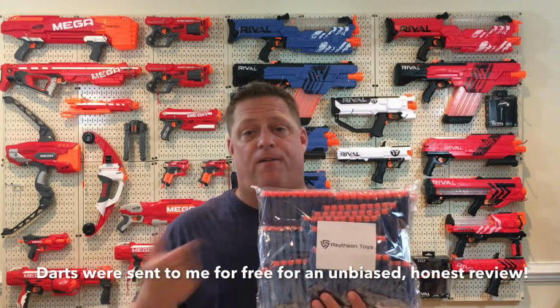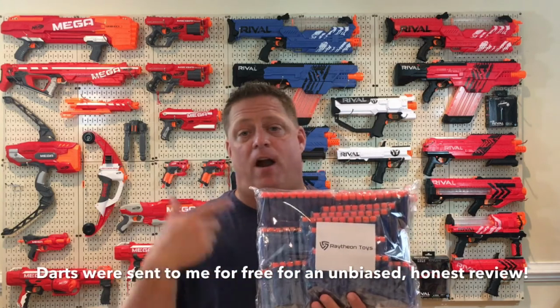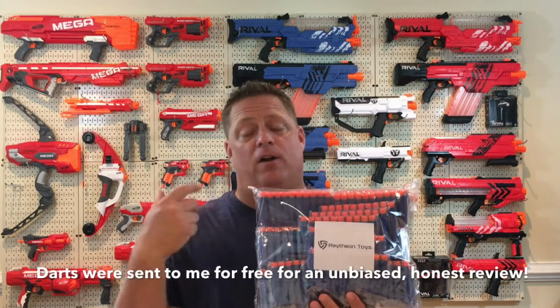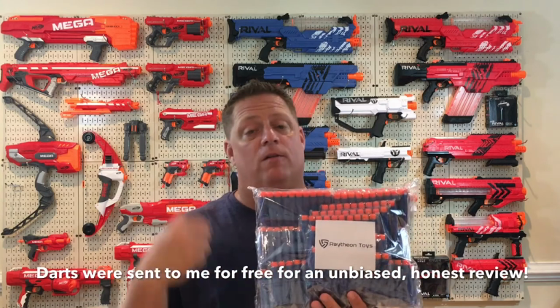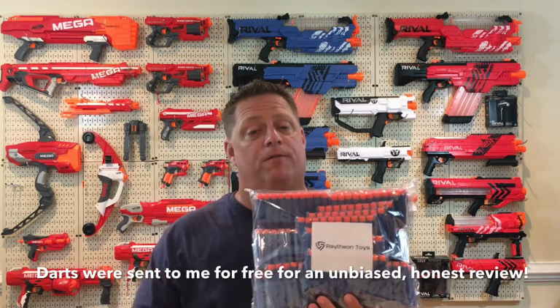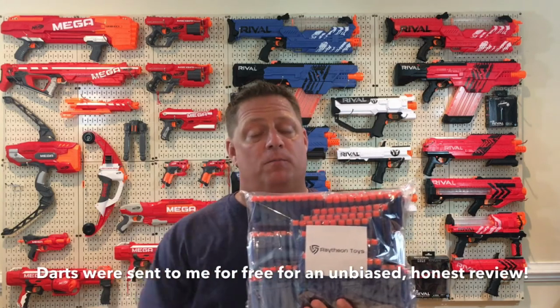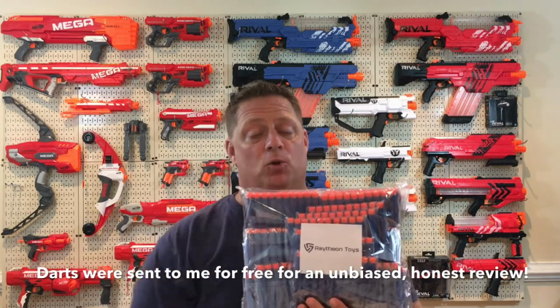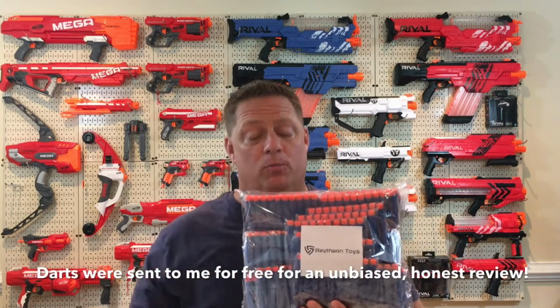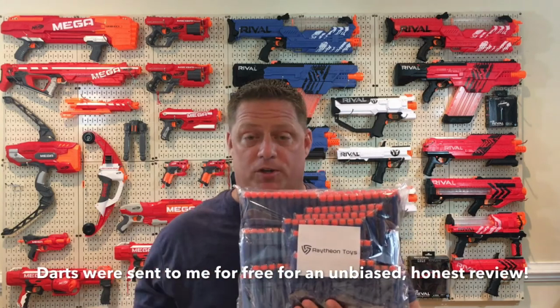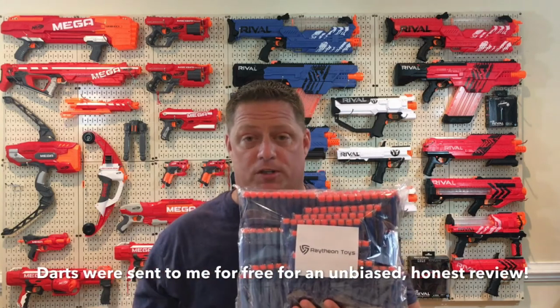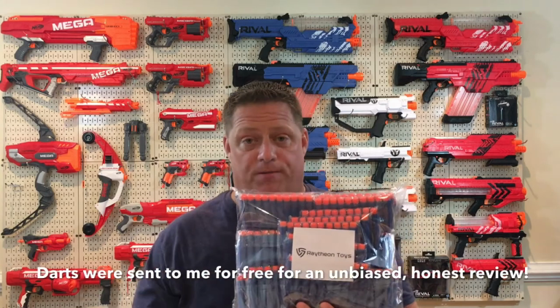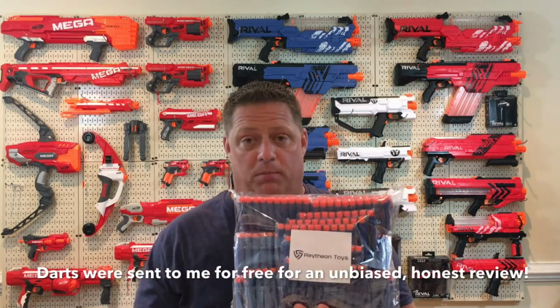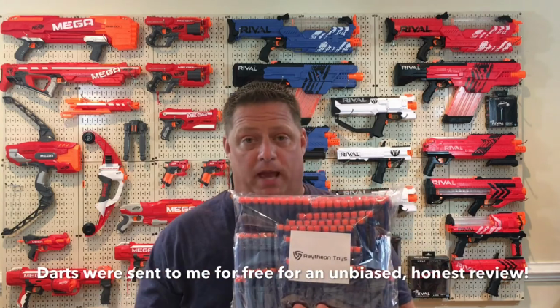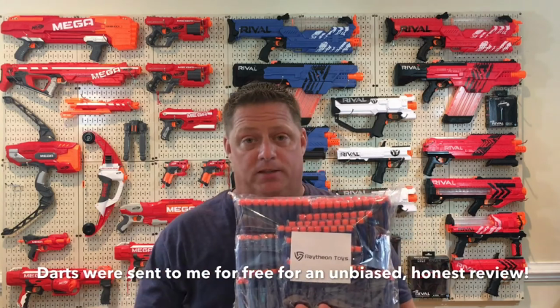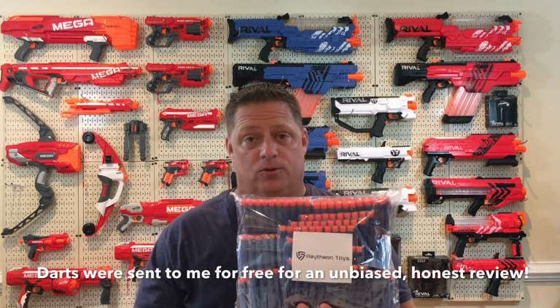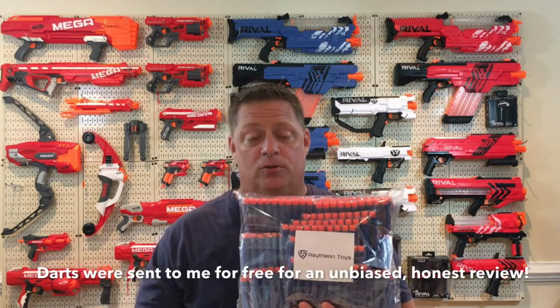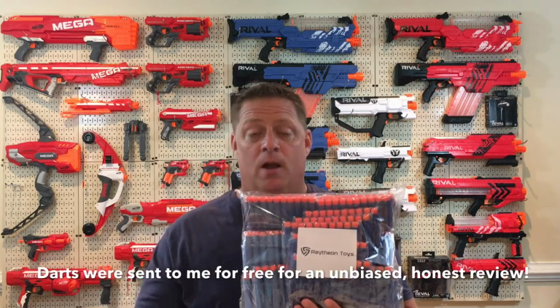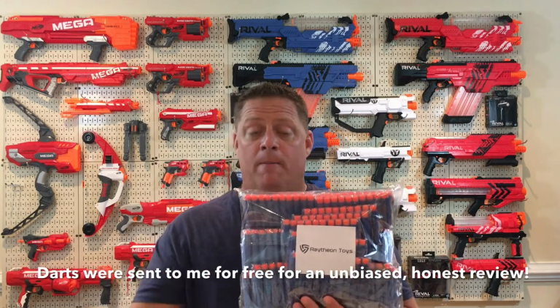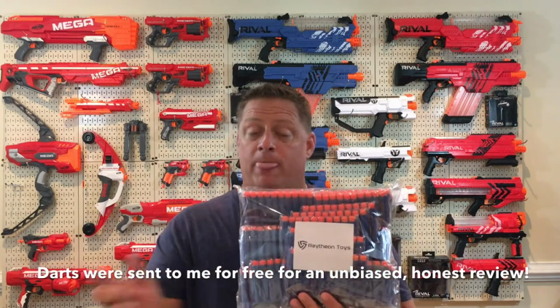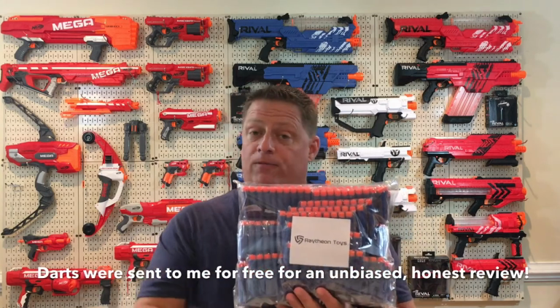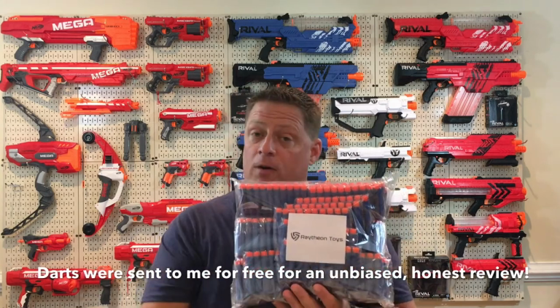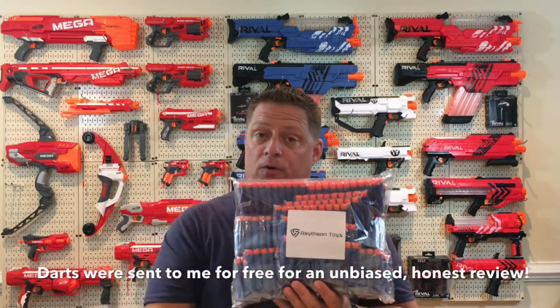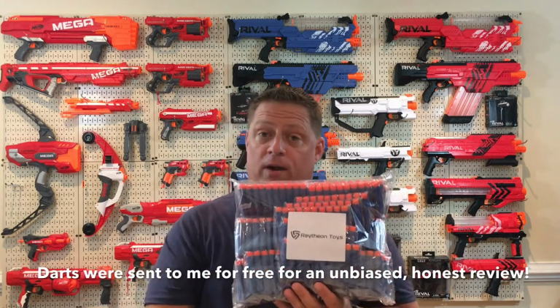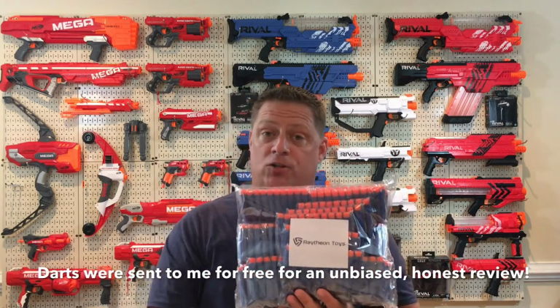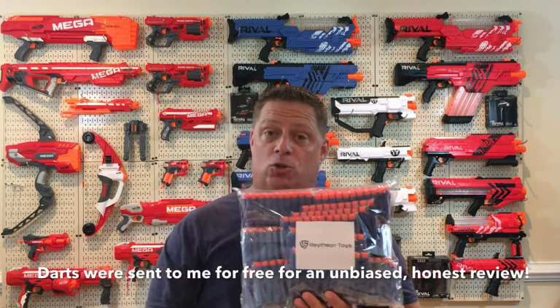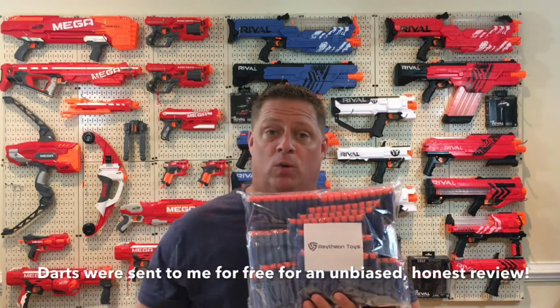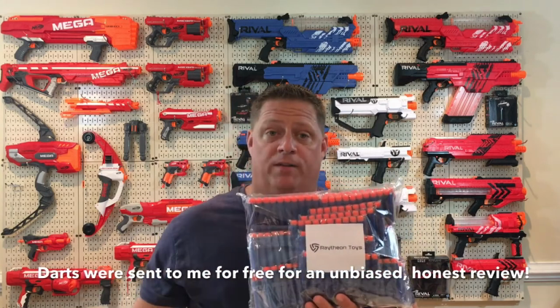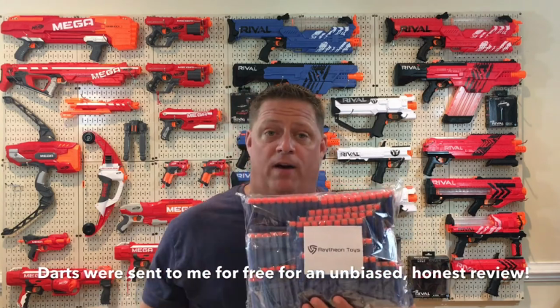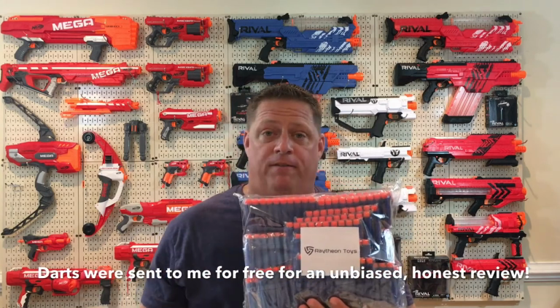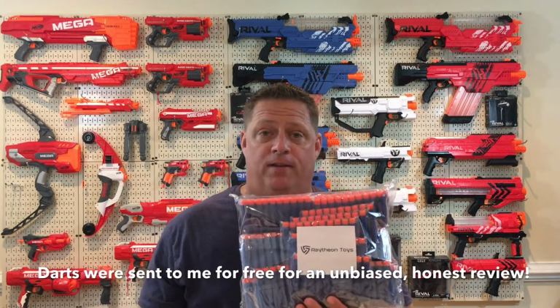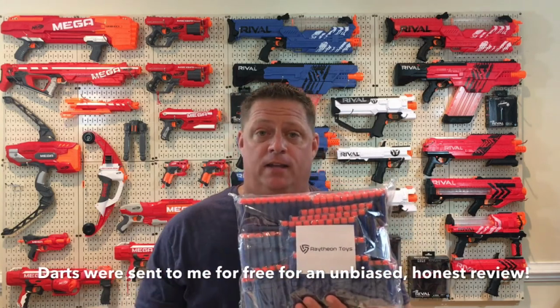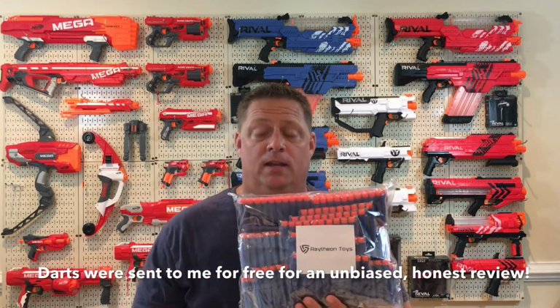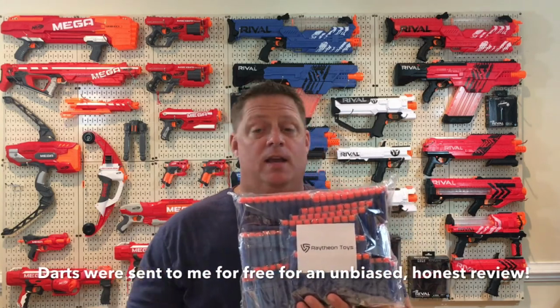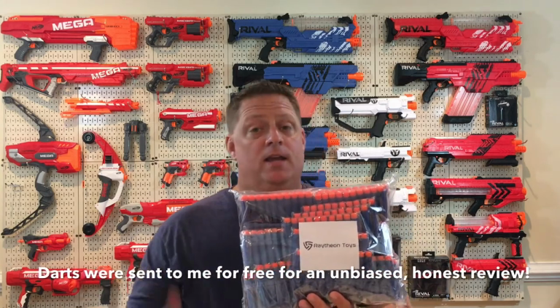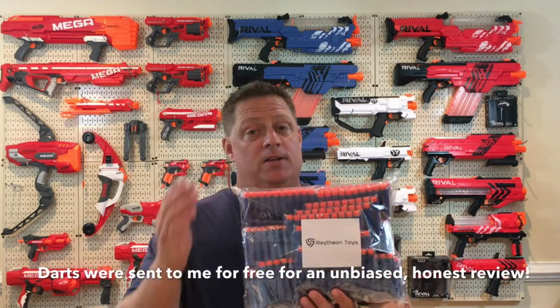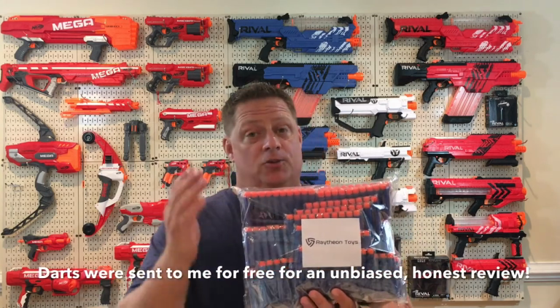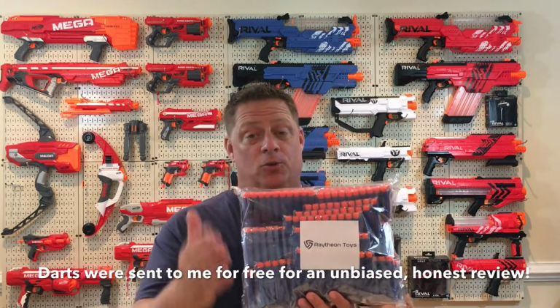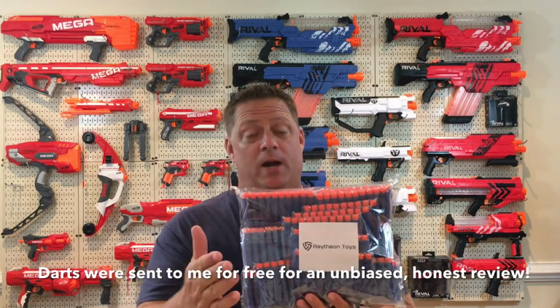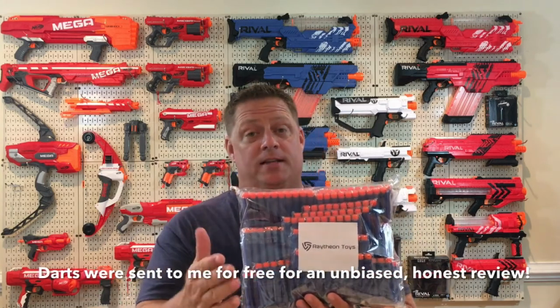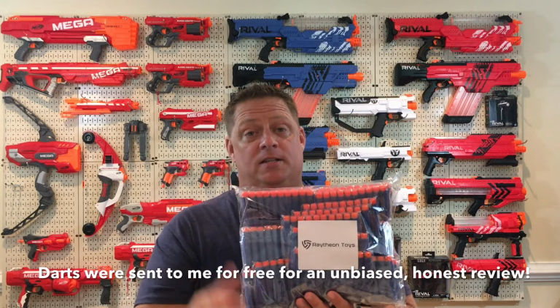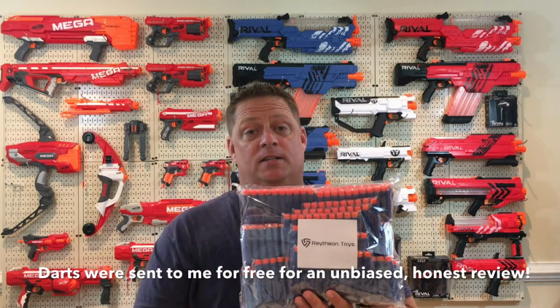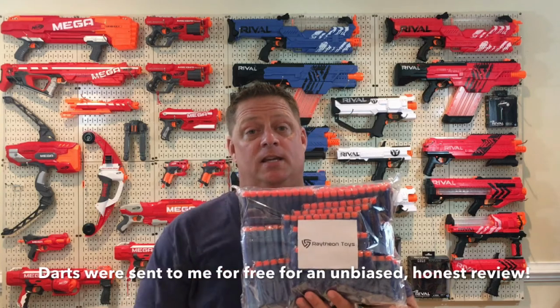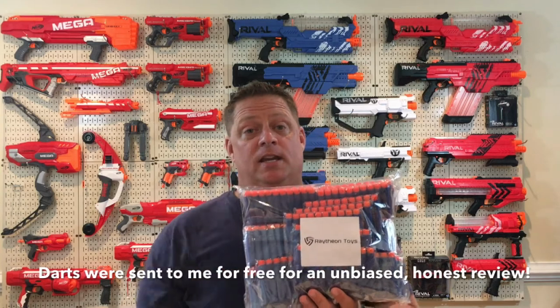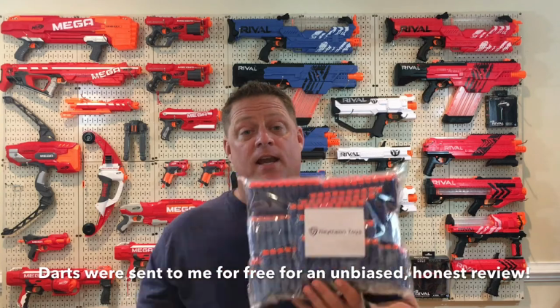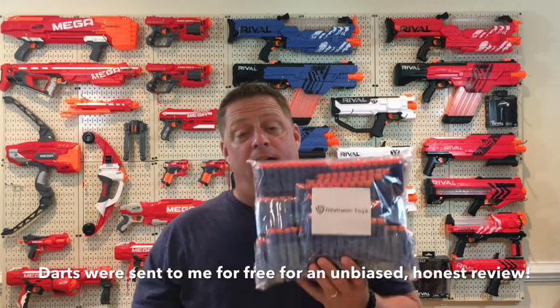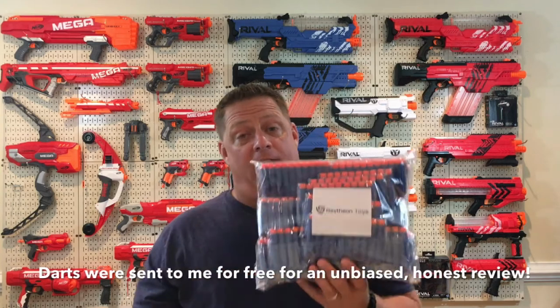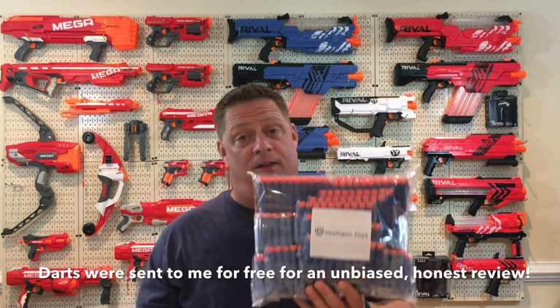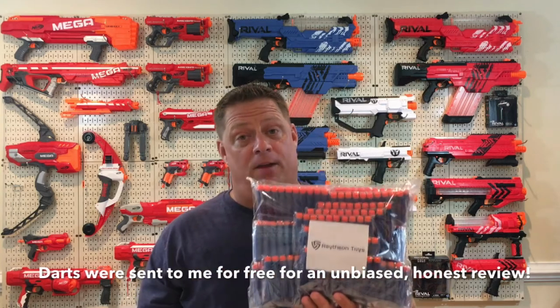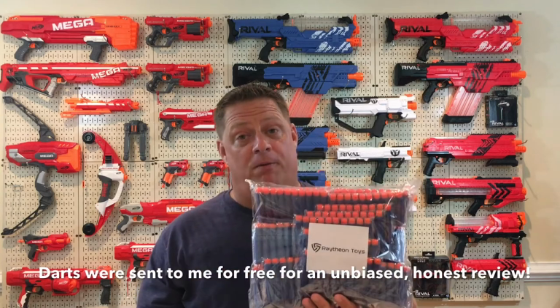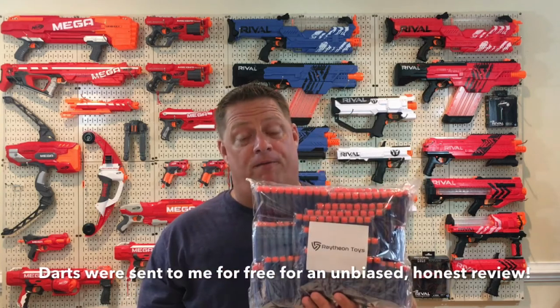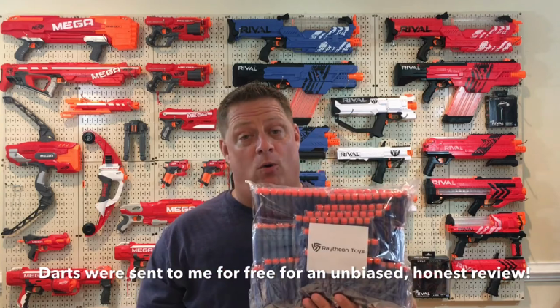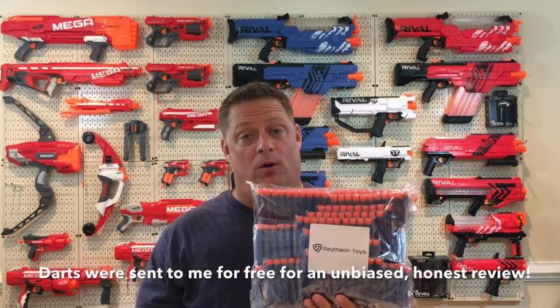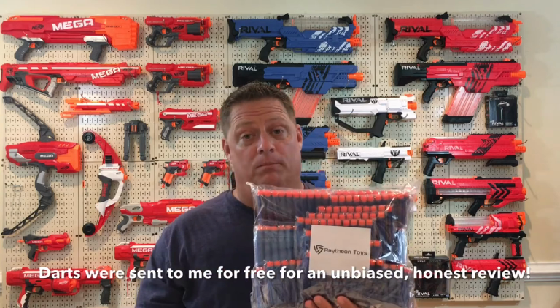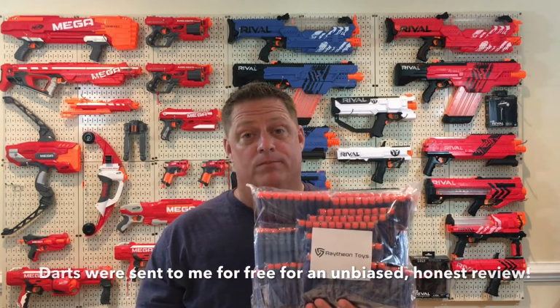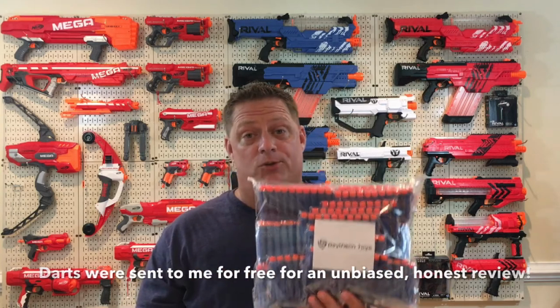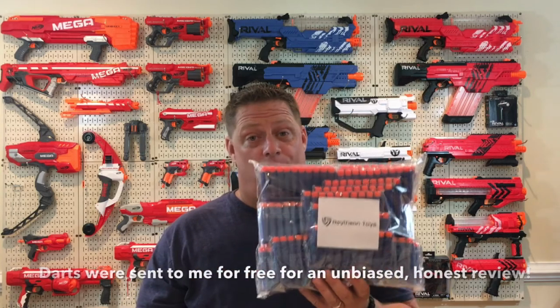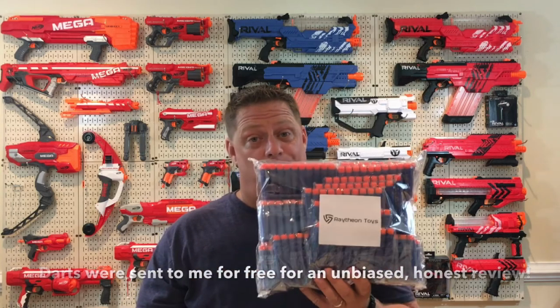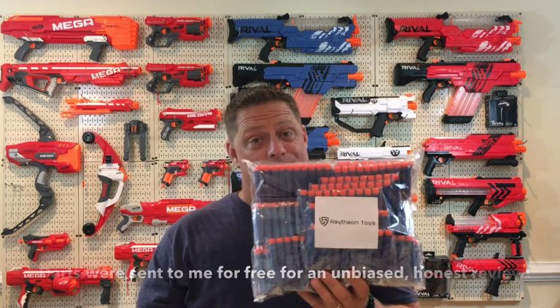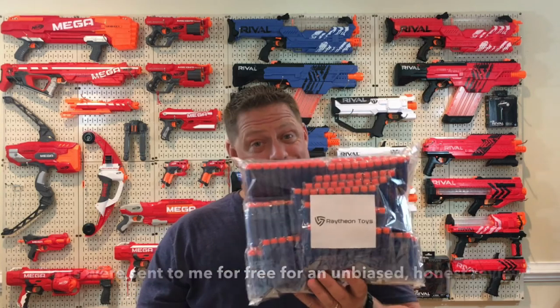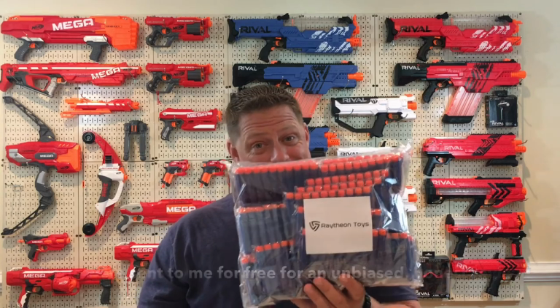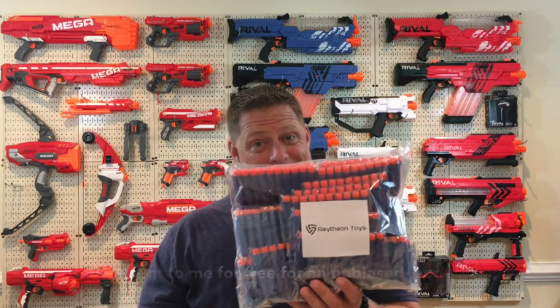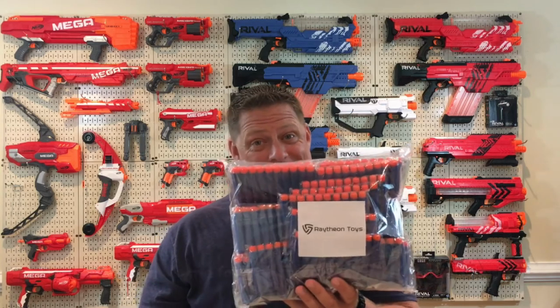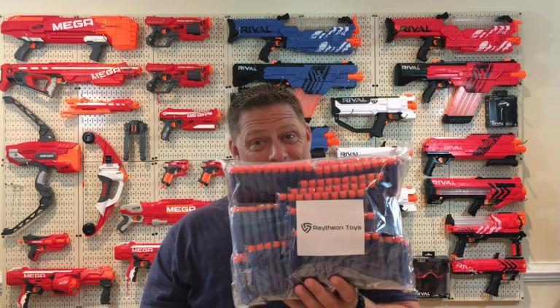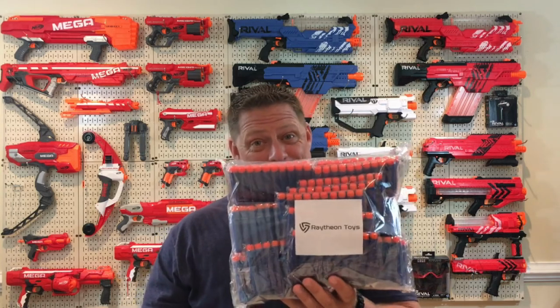We're going to put these Raytheon darts through a battery of tests, firing them from numerous different blasters from a range of 25 feet so you guys can see how they perform. So stay tuned.